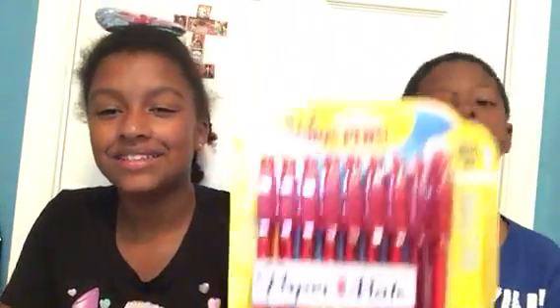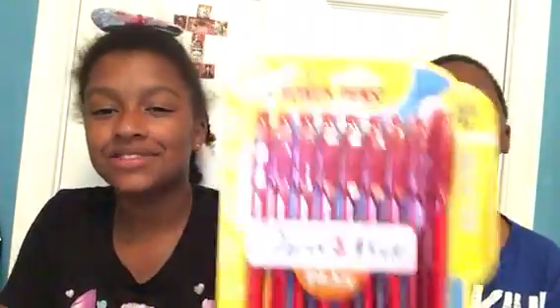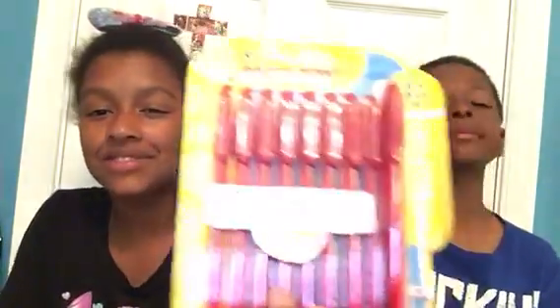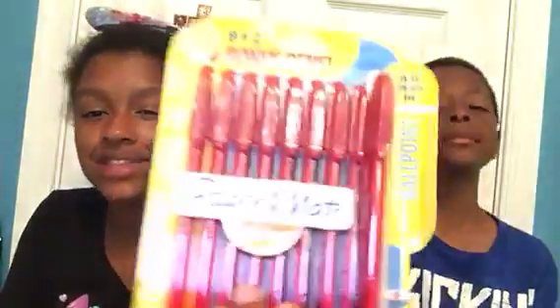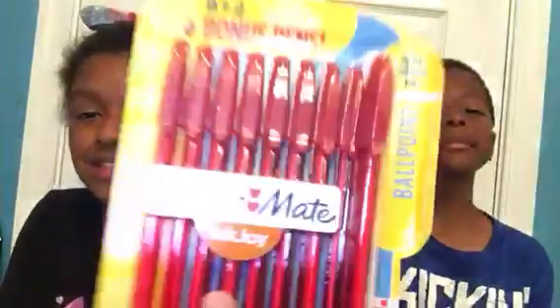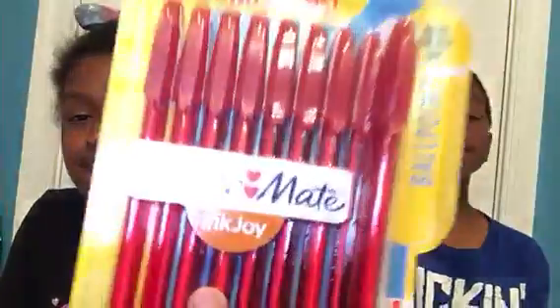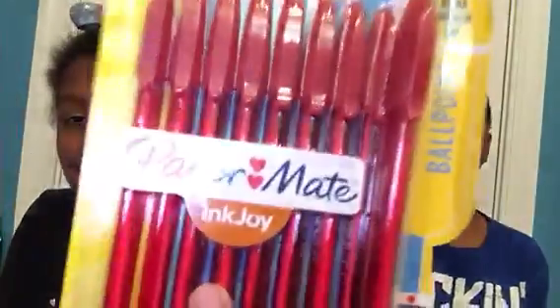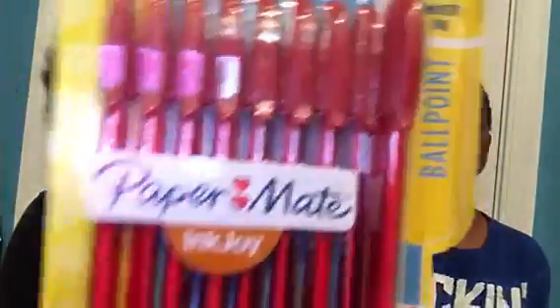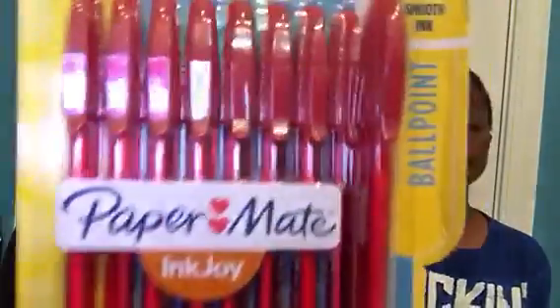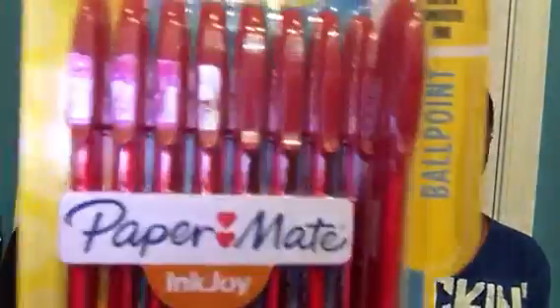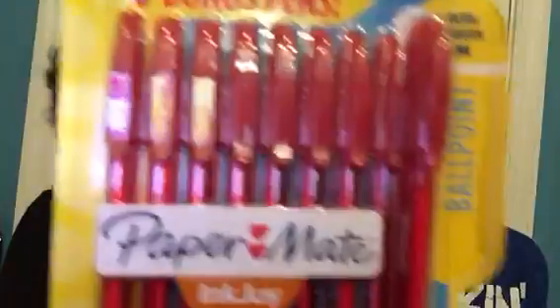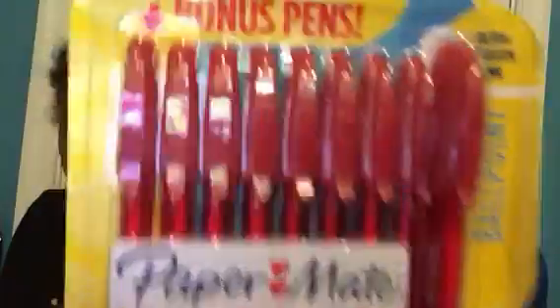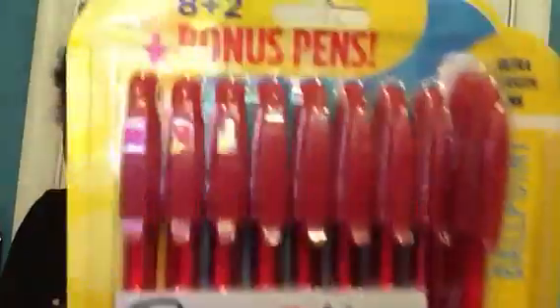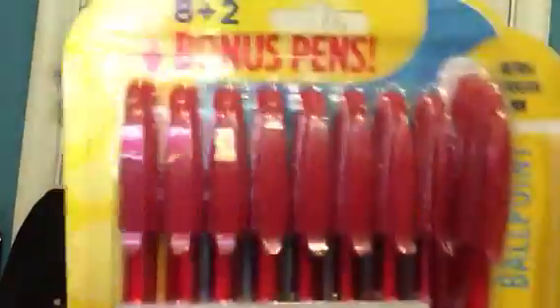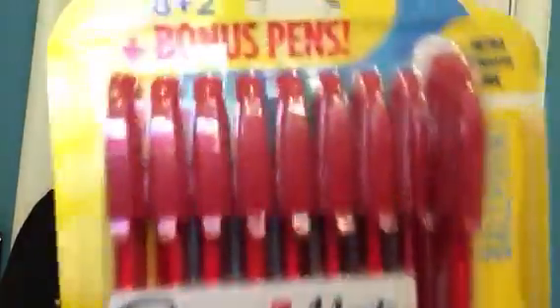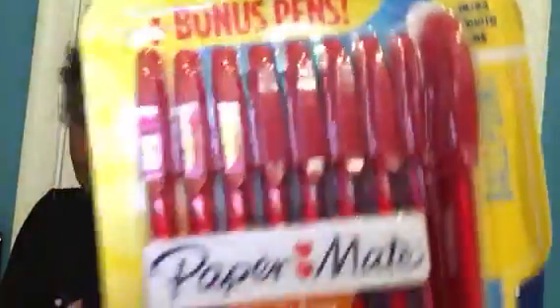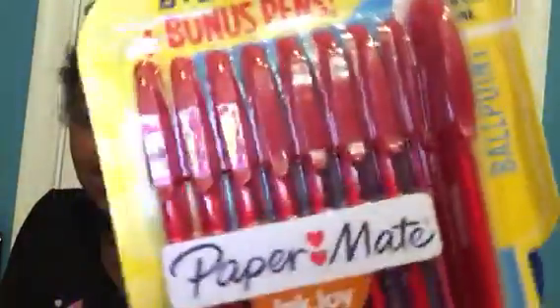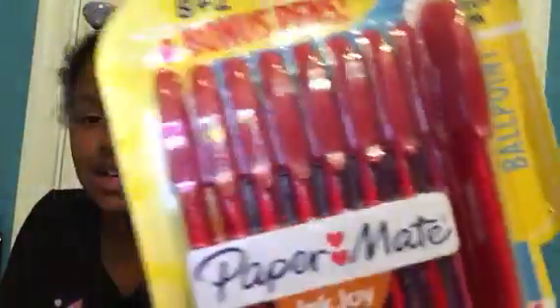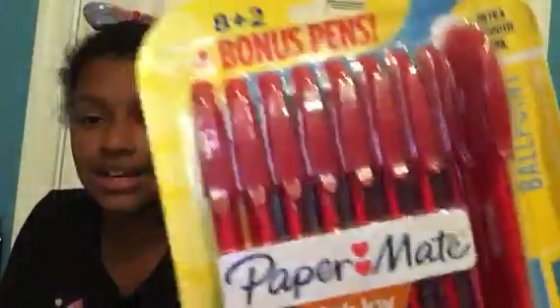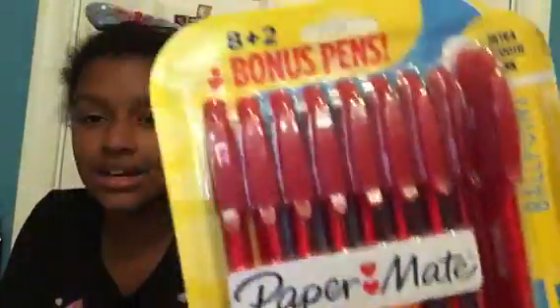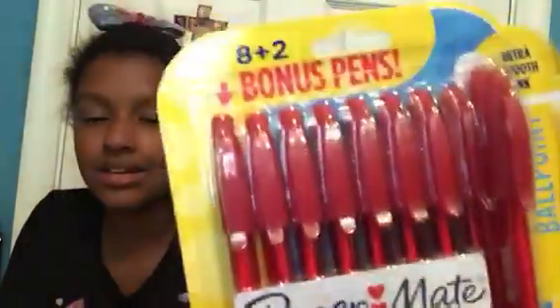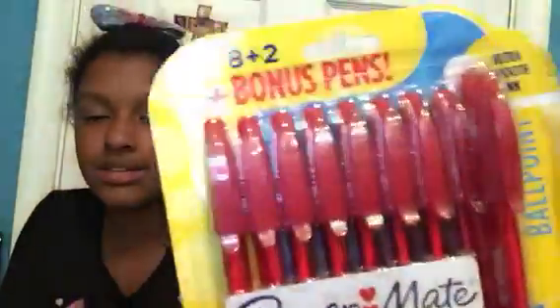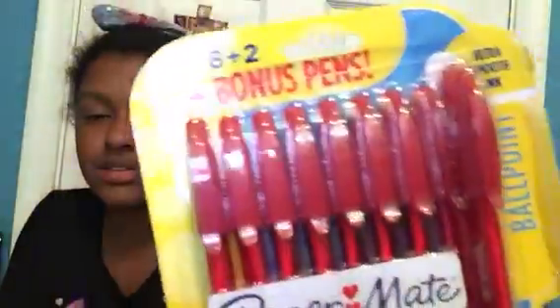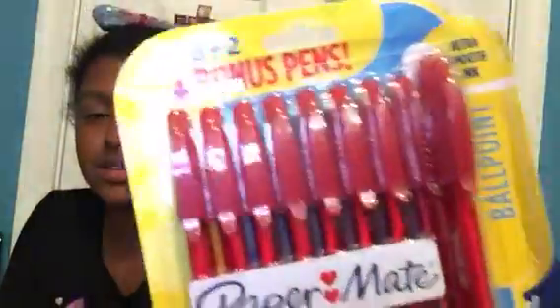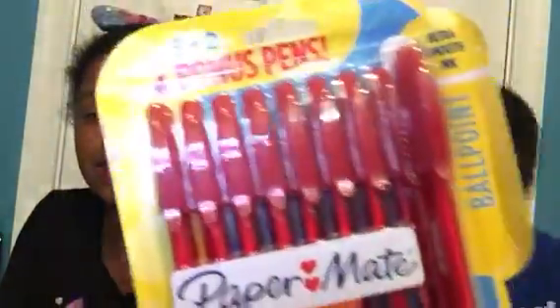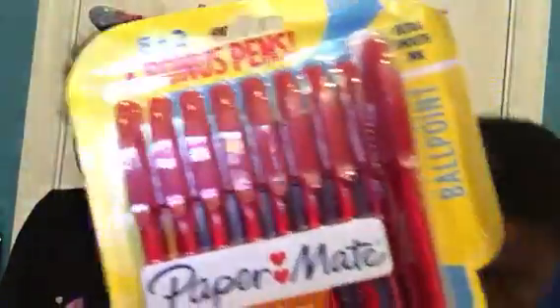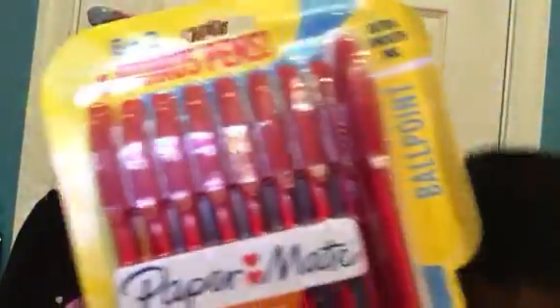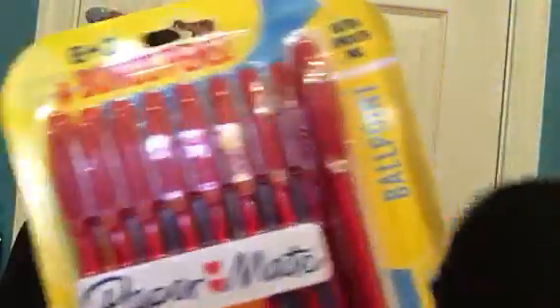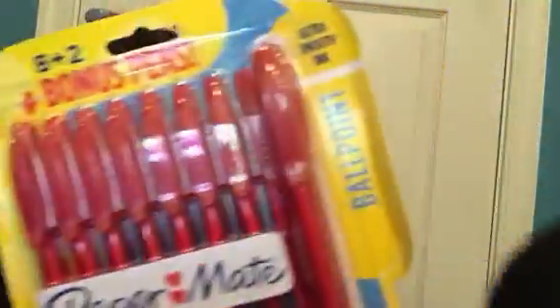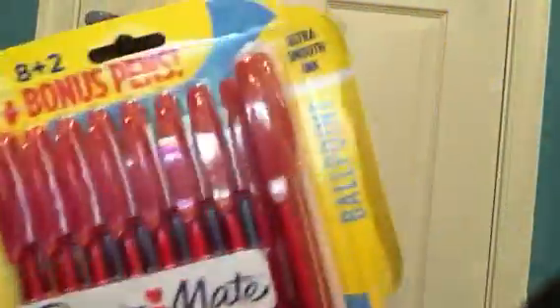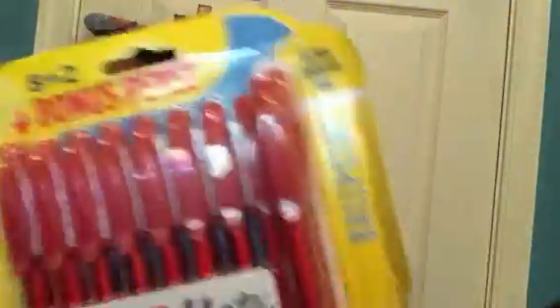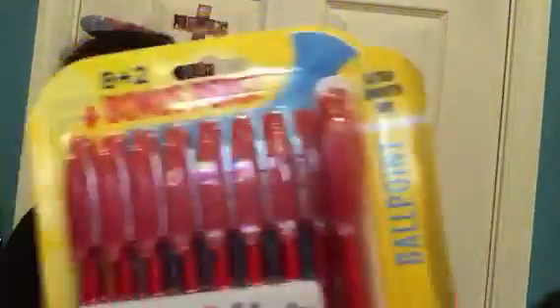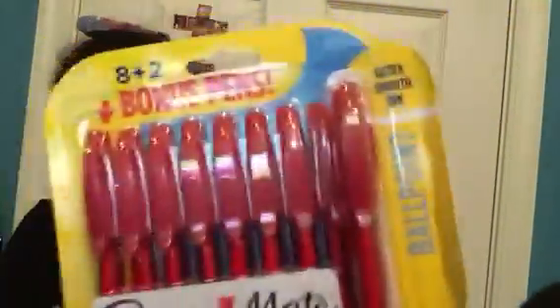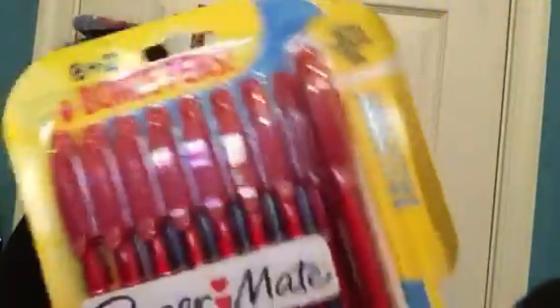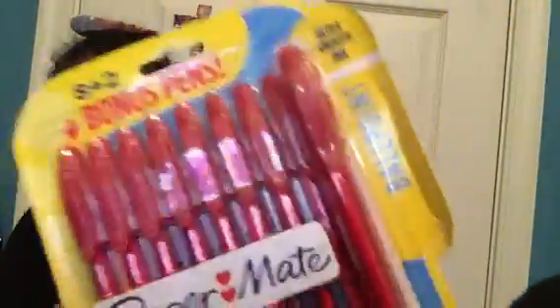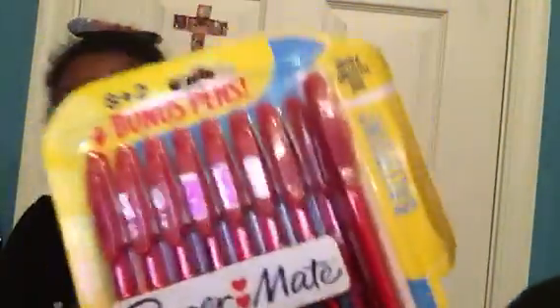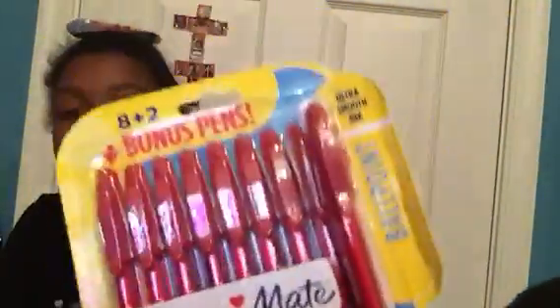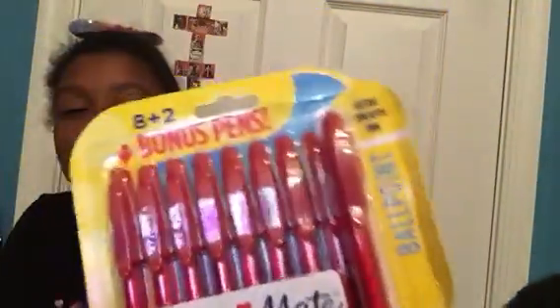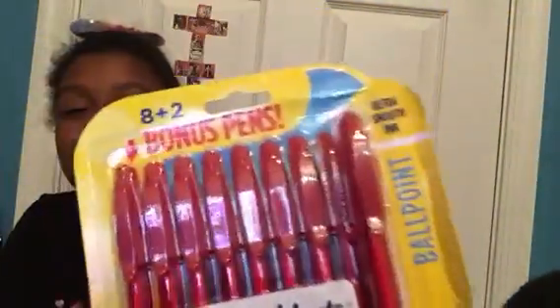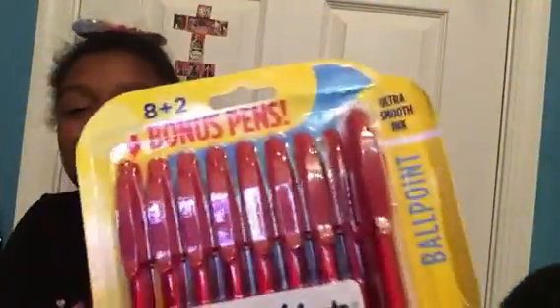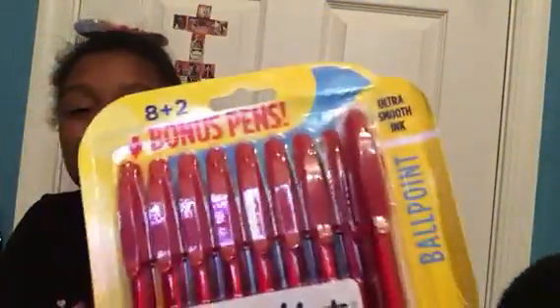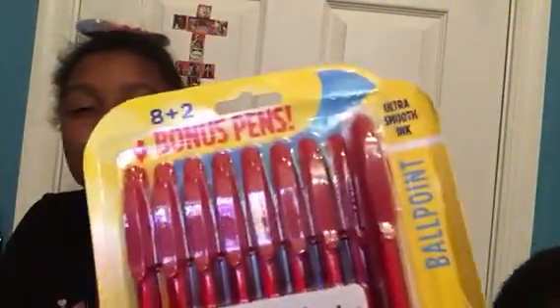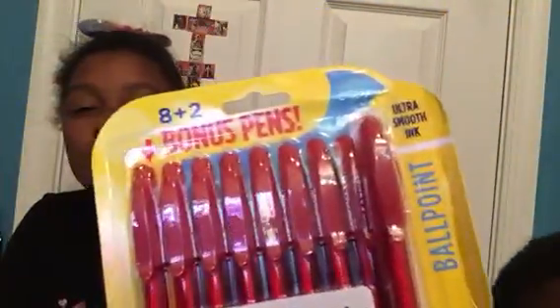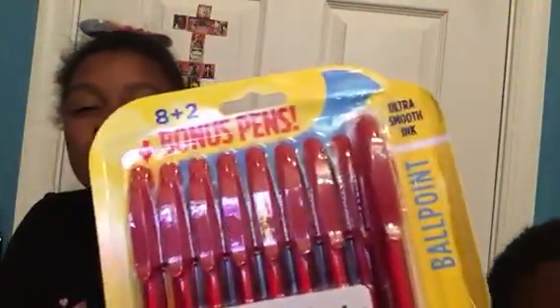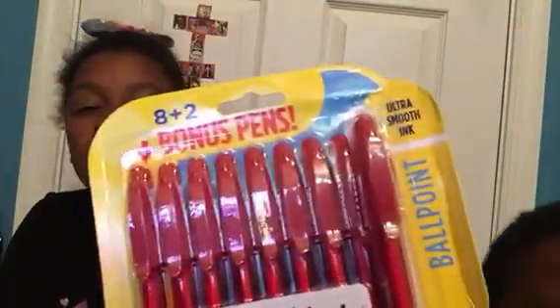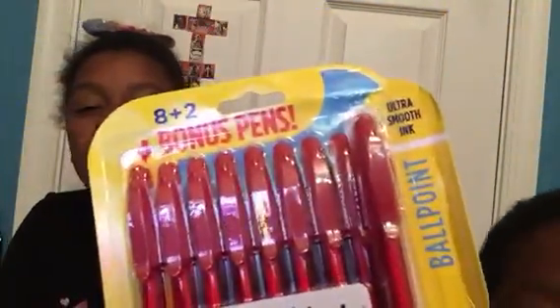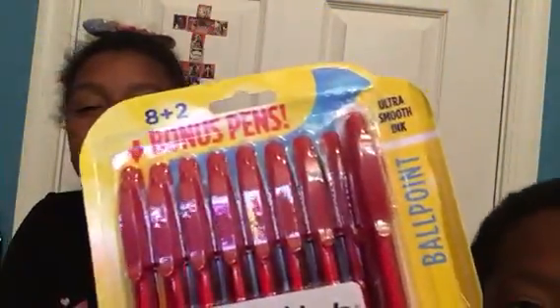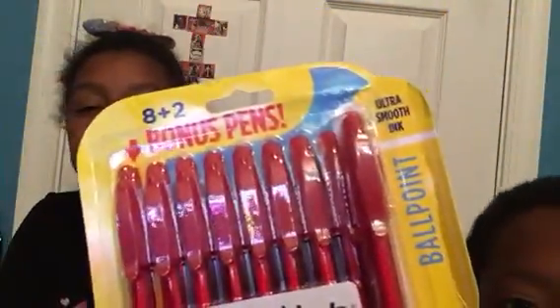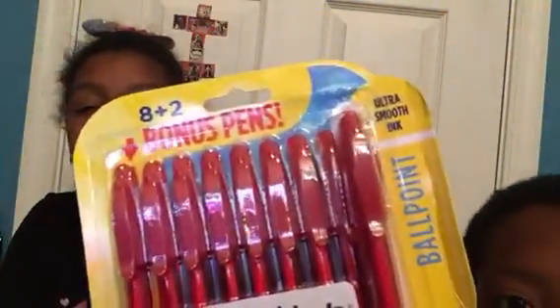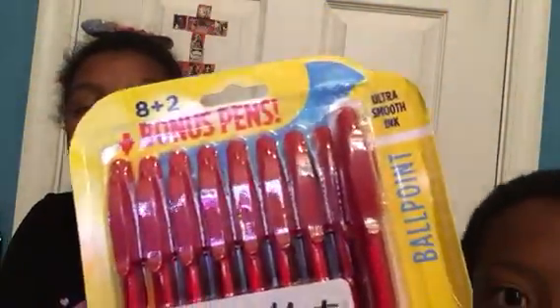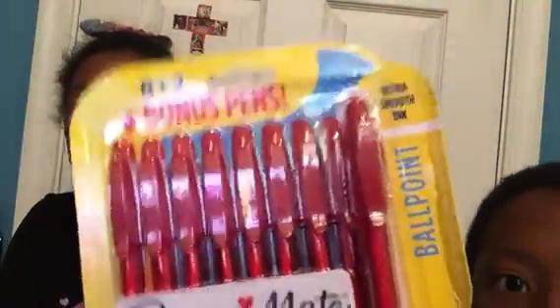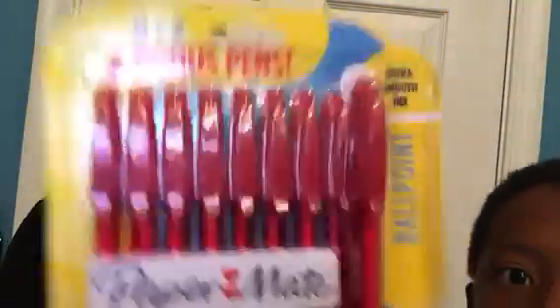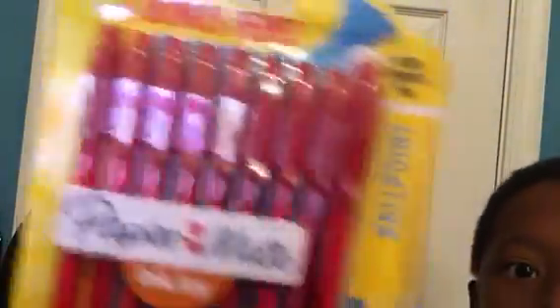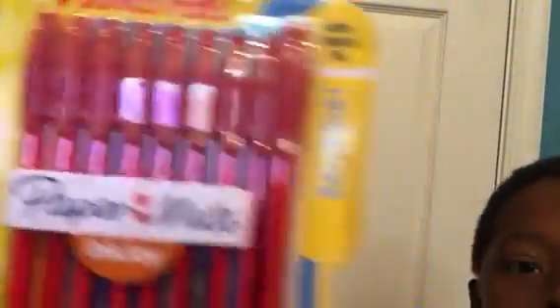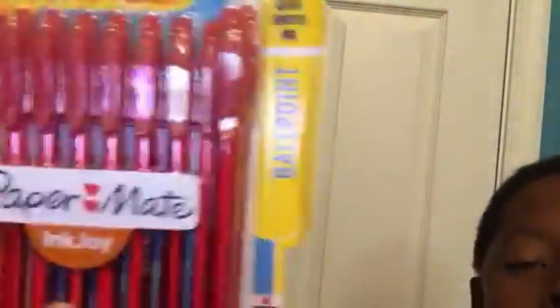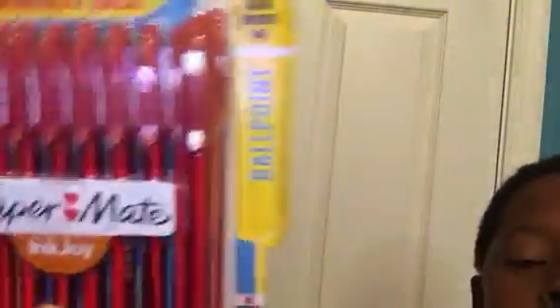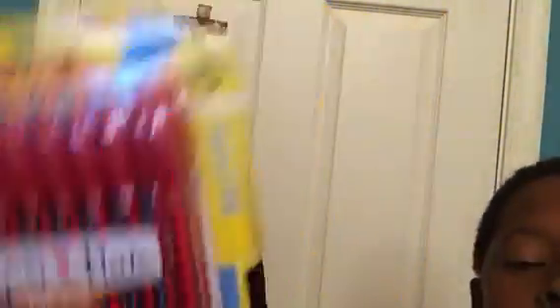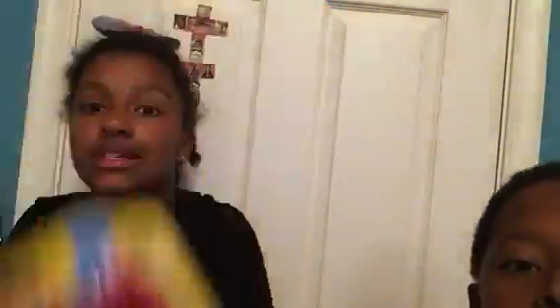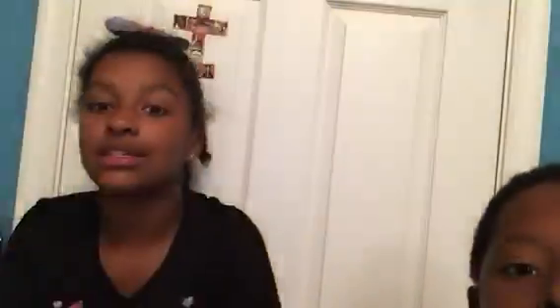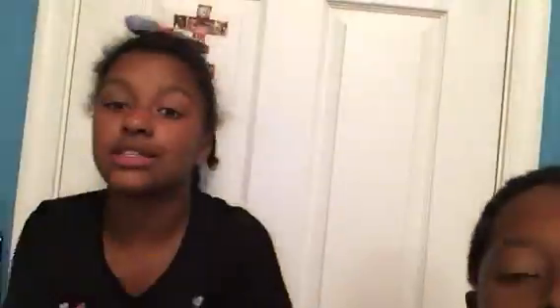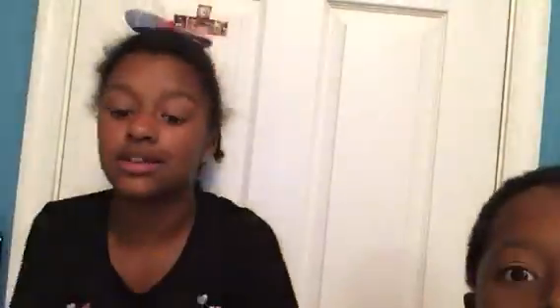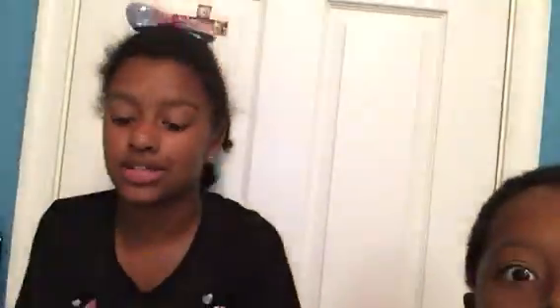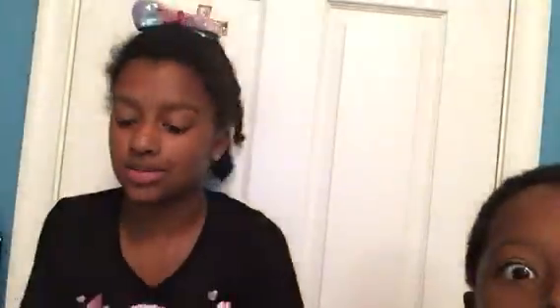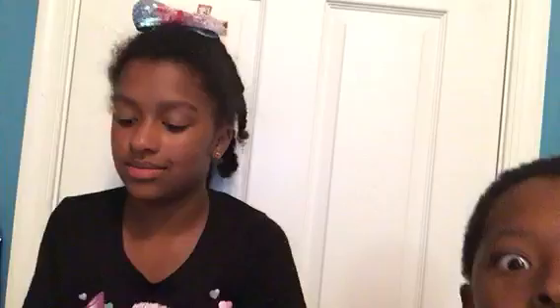Then I got three — I got some red pens. And then I got two bonus pens. That's awesome.